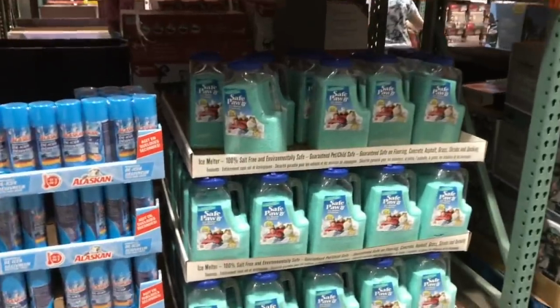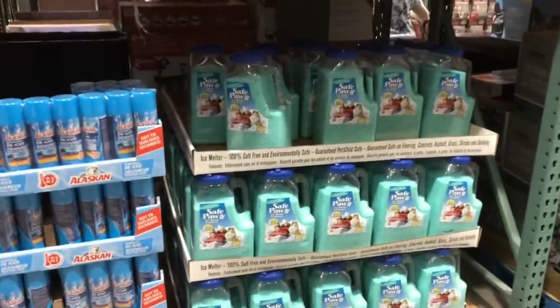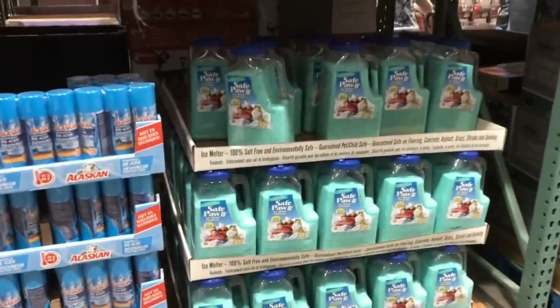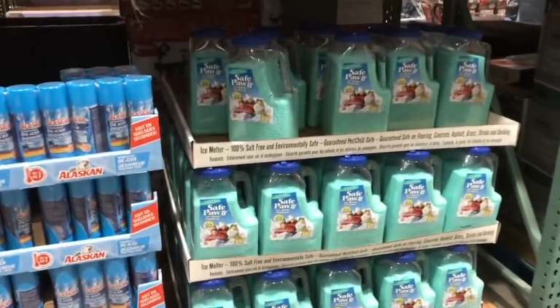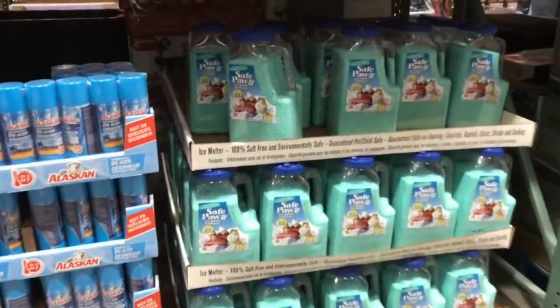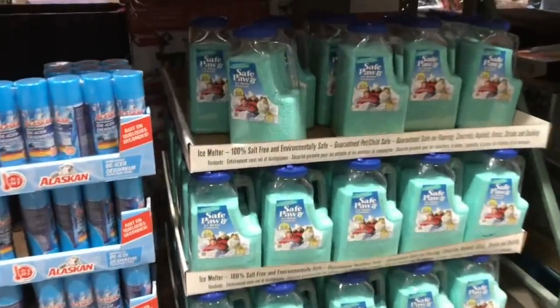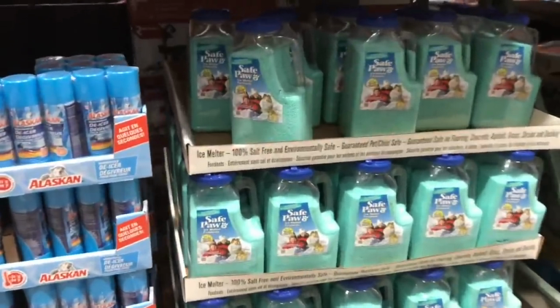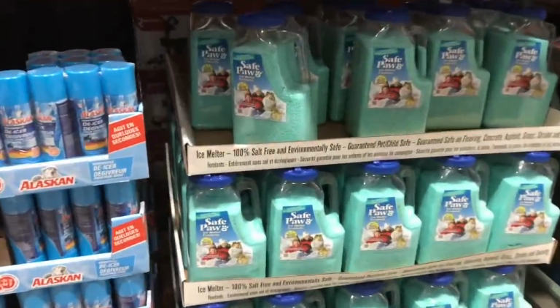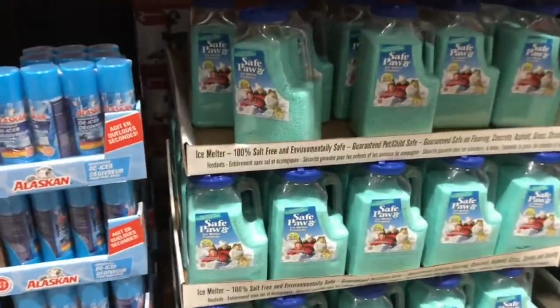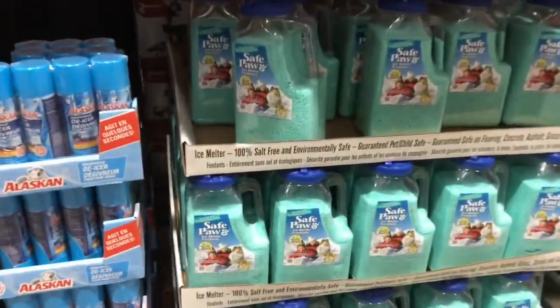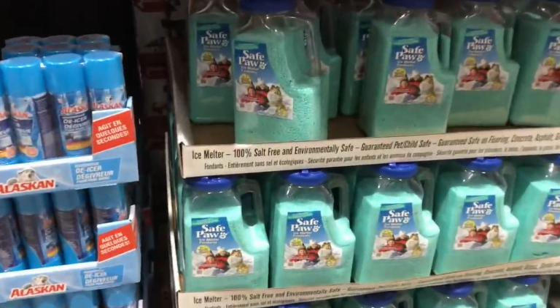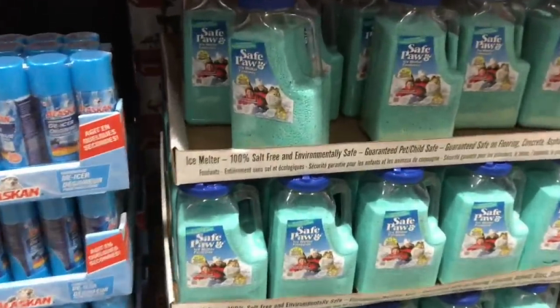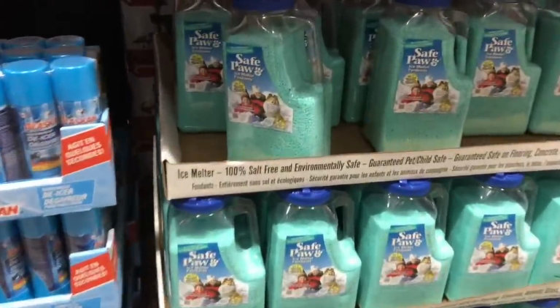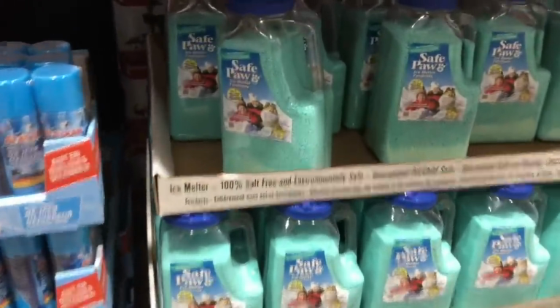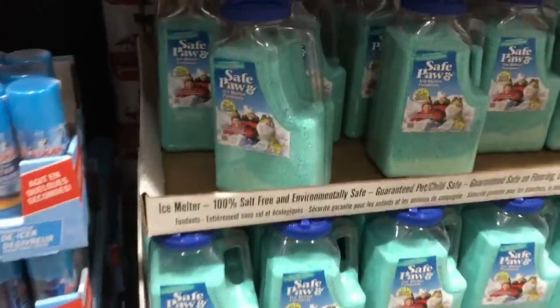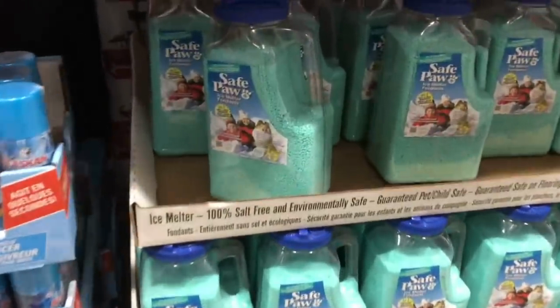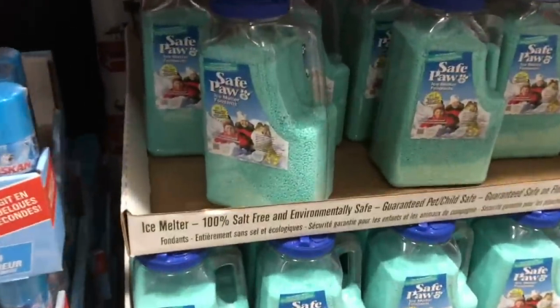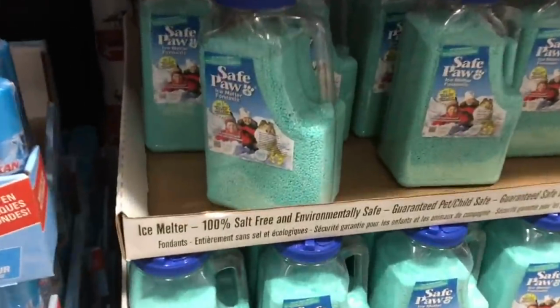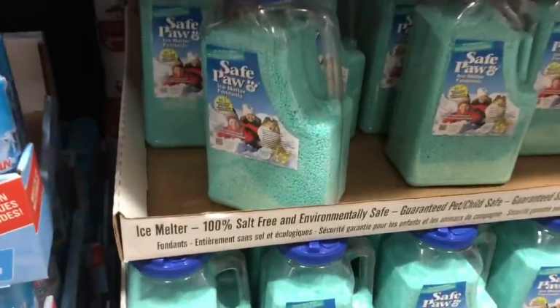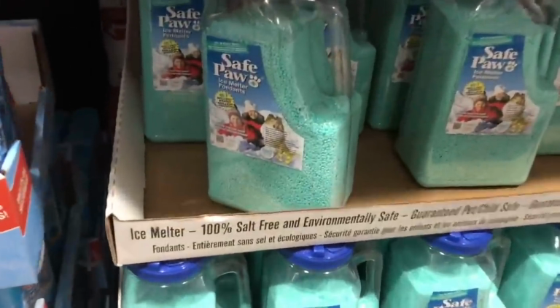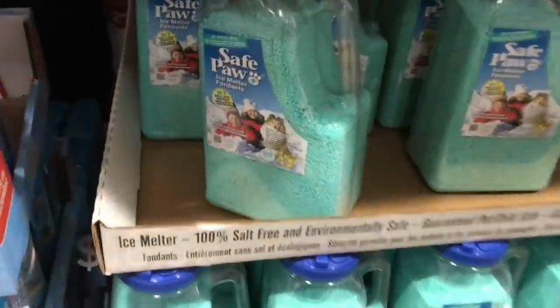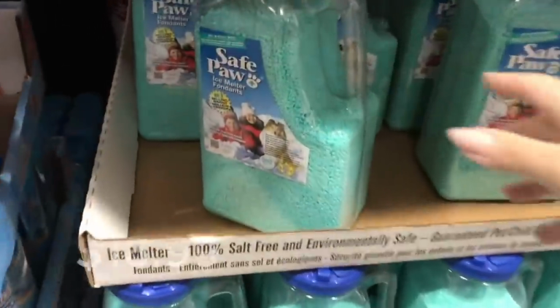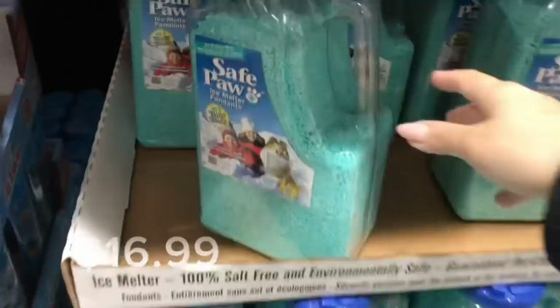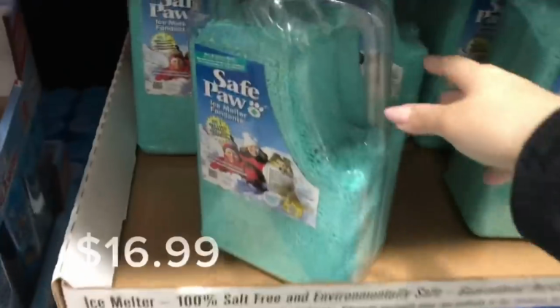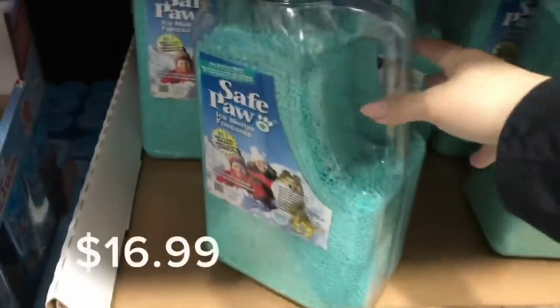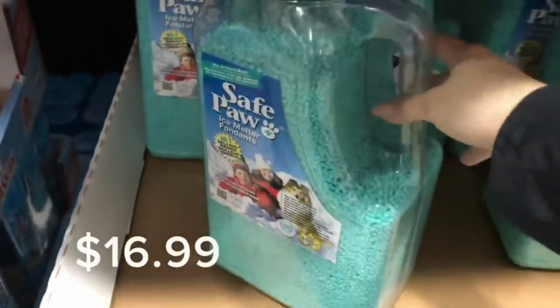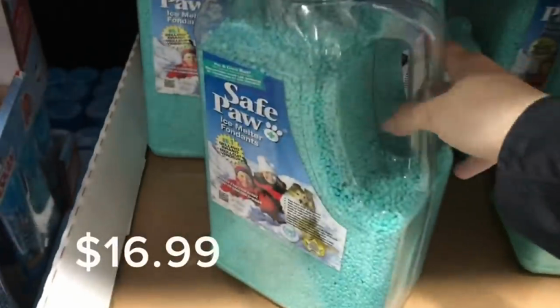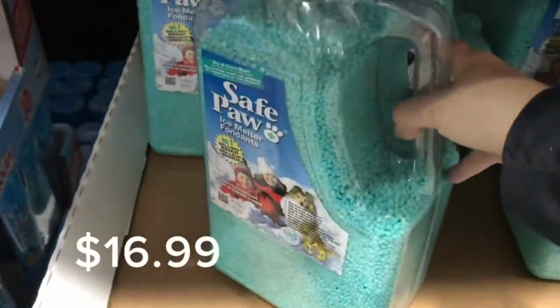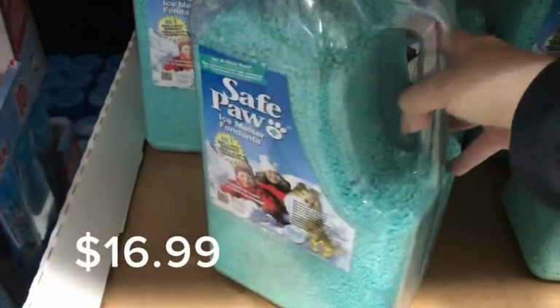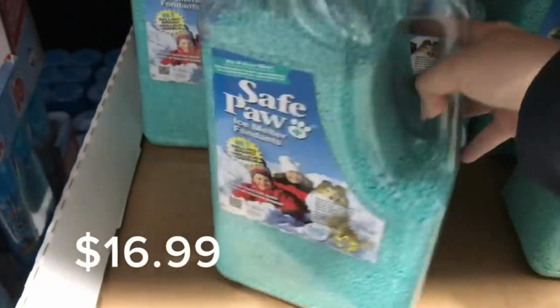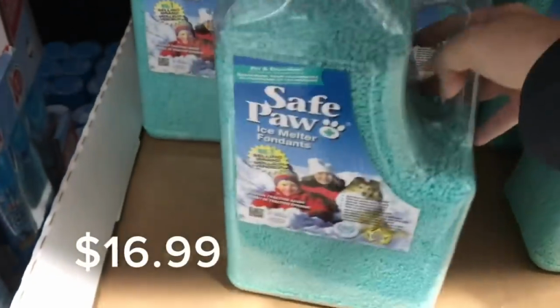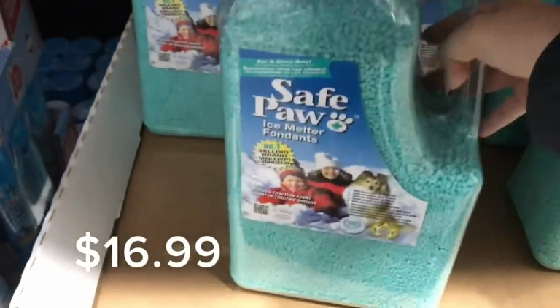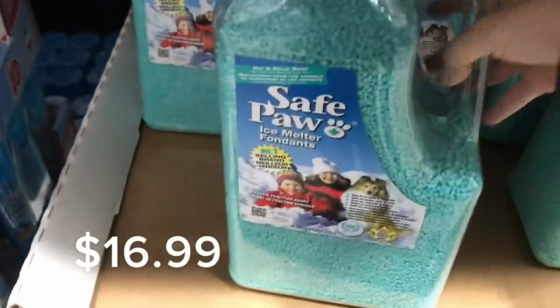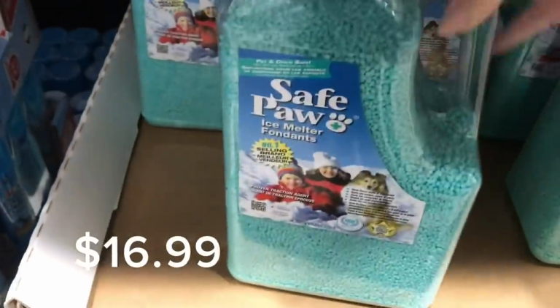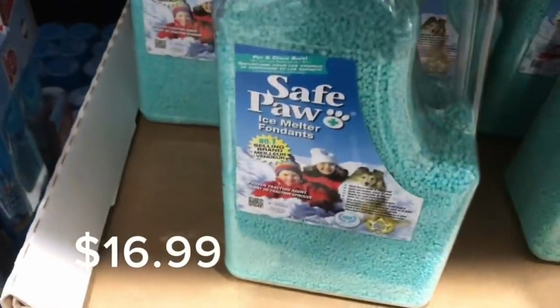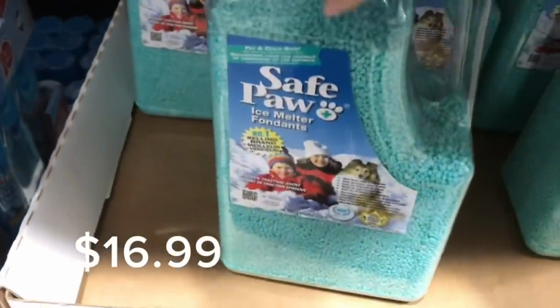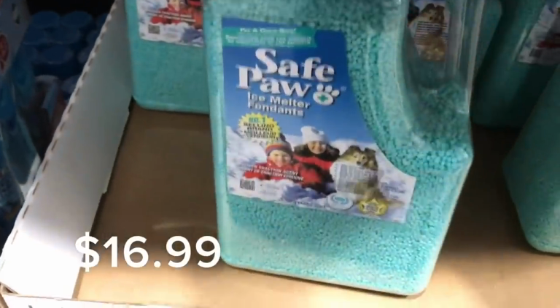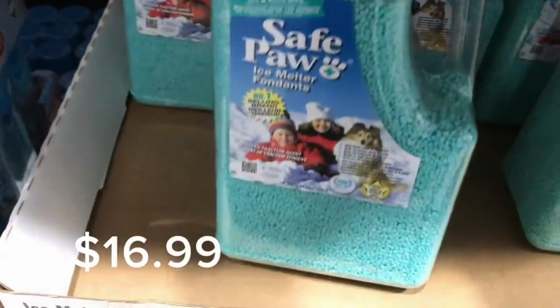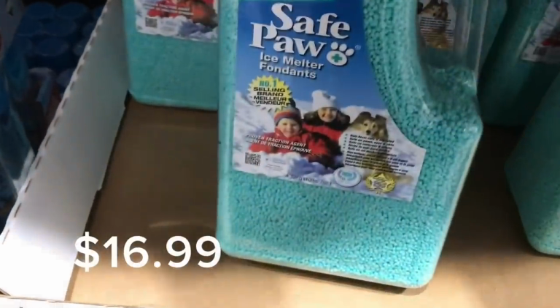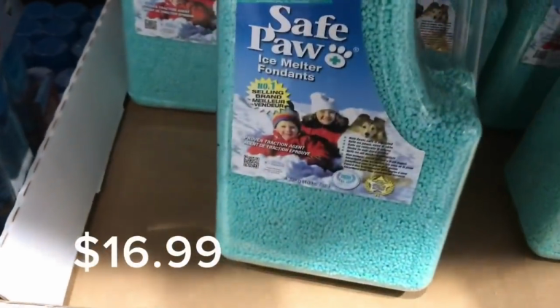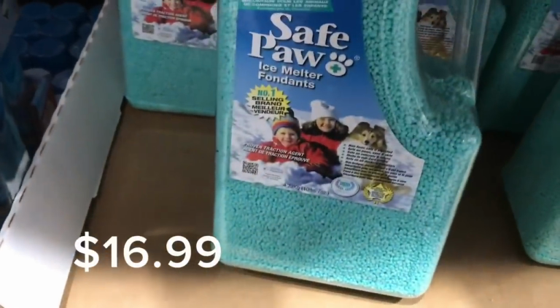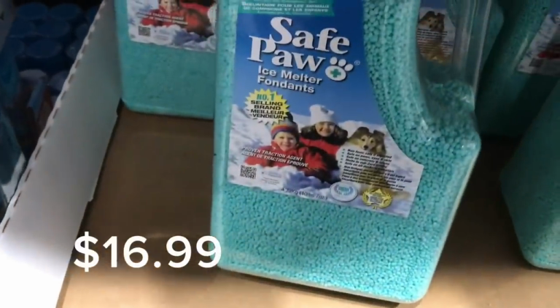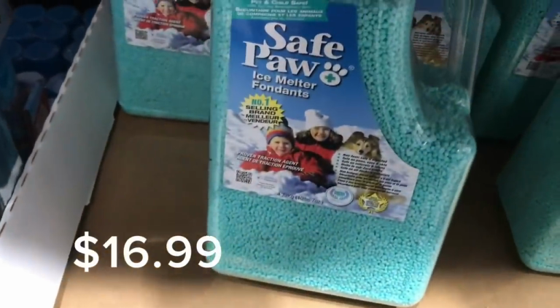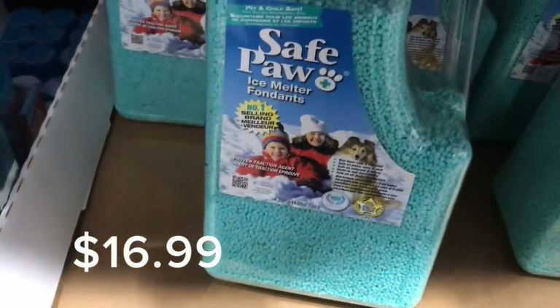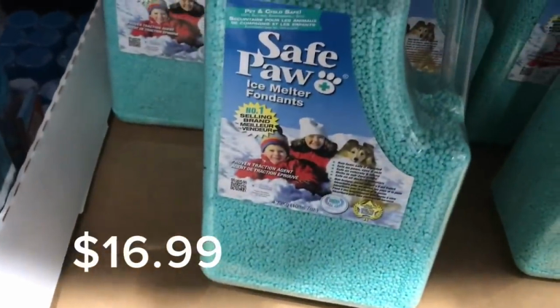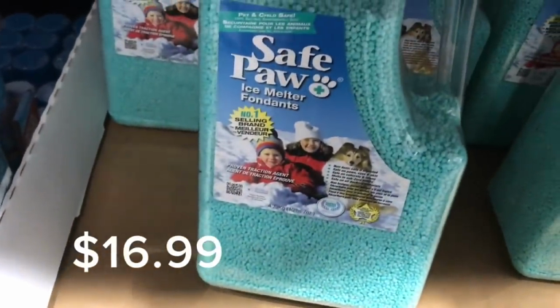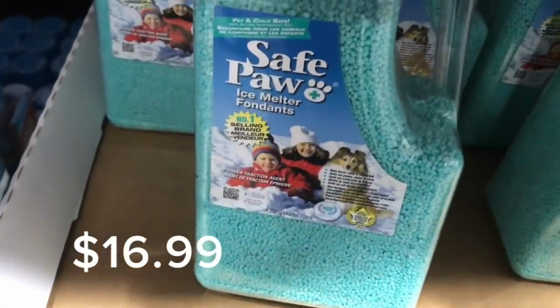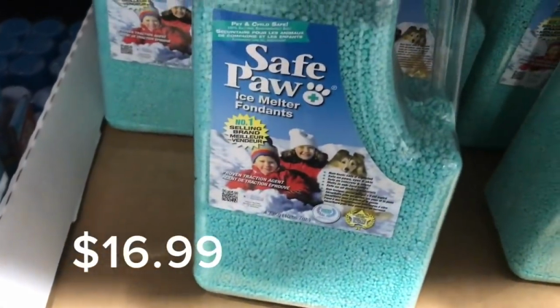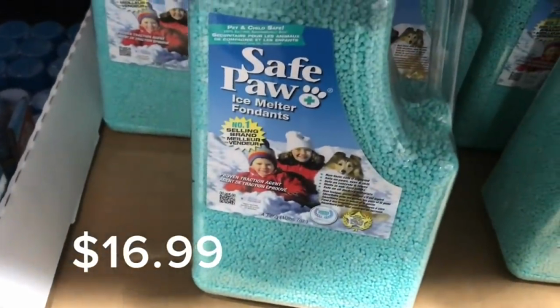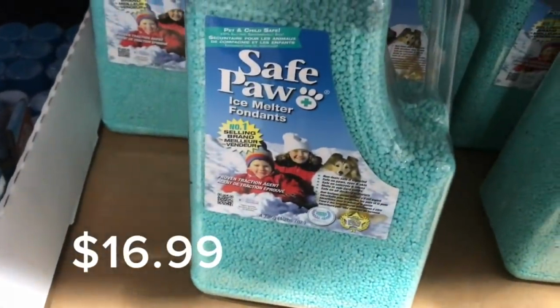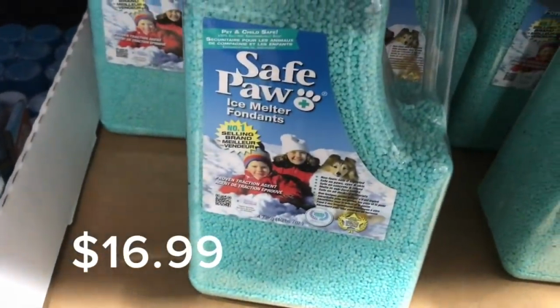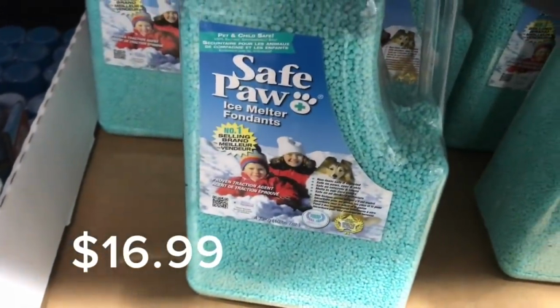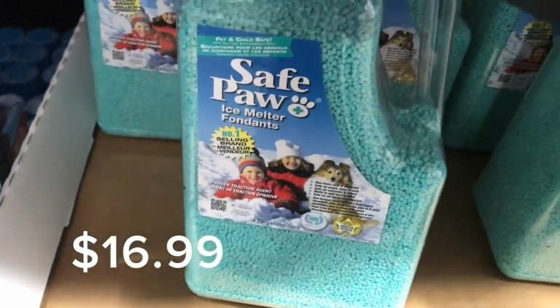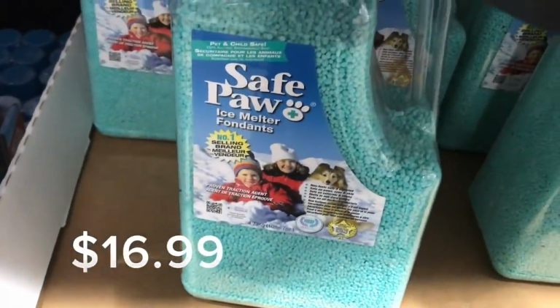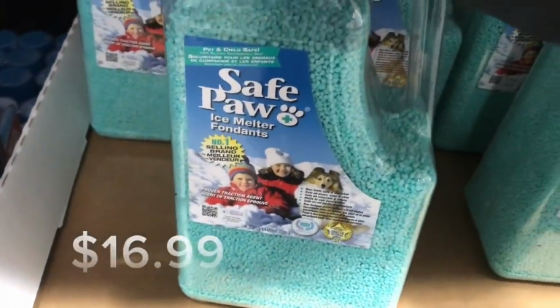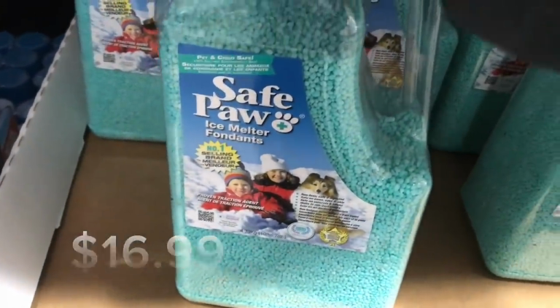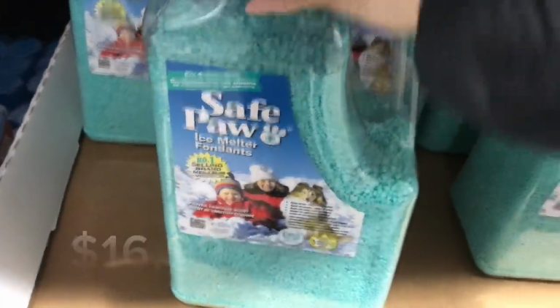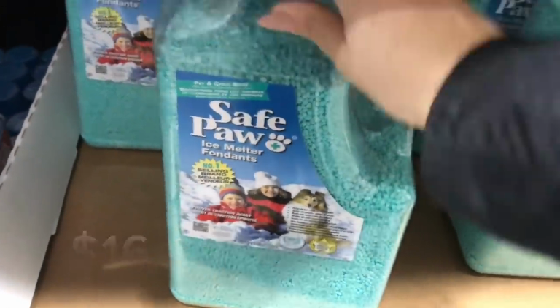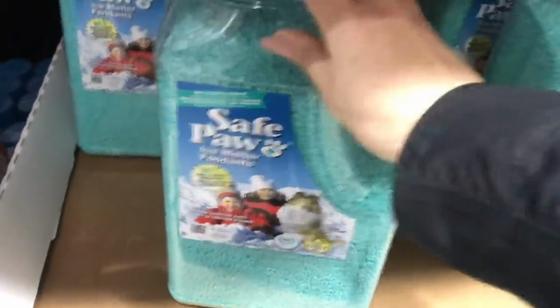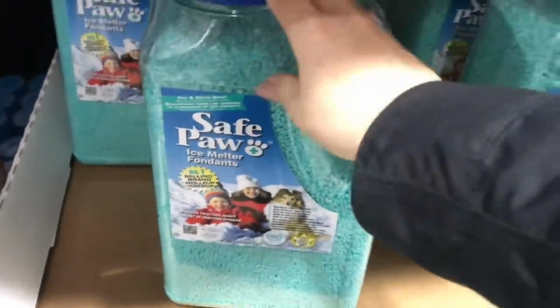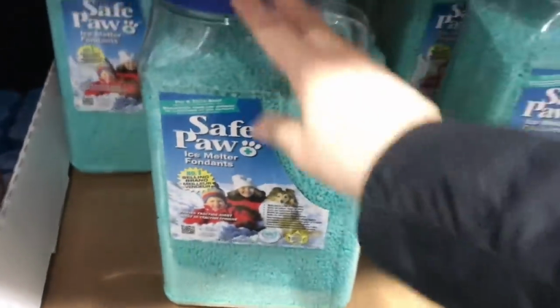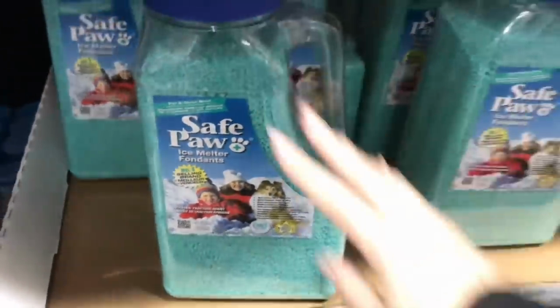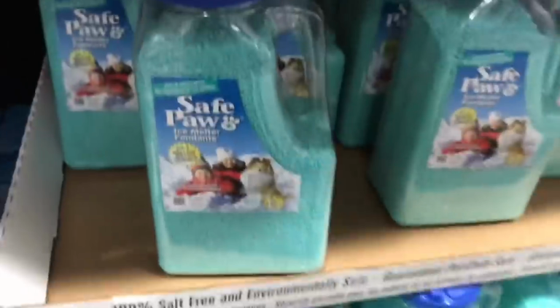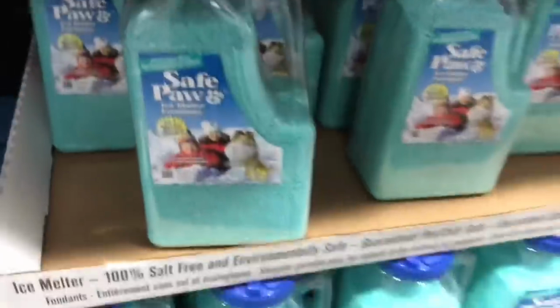I might have to buy some of this for the winter. I saw an ice melter with a little bear on it. It's probably a good idea to have this.